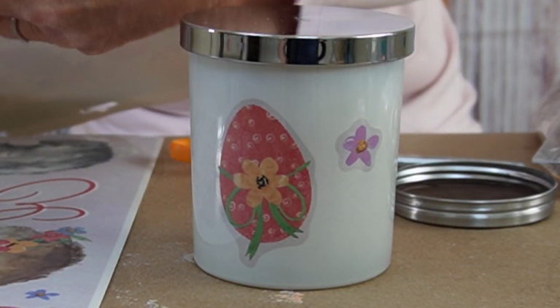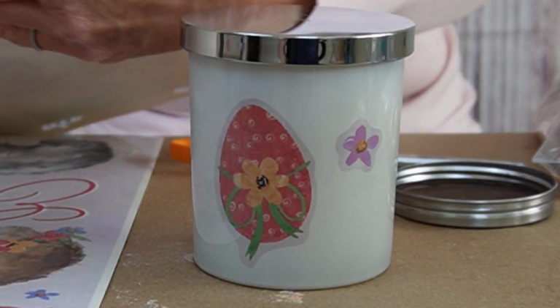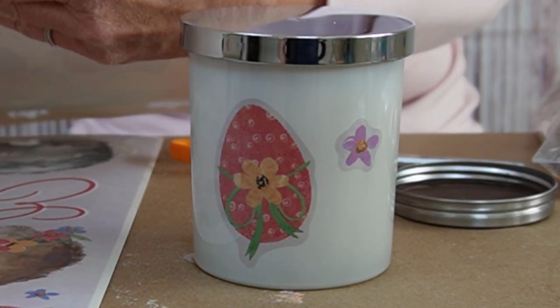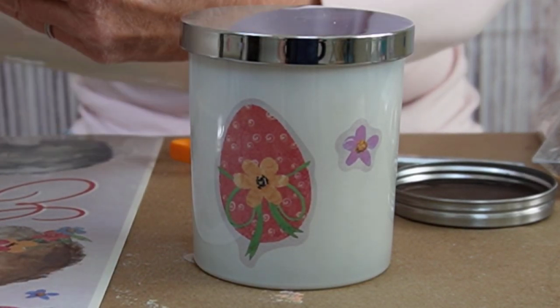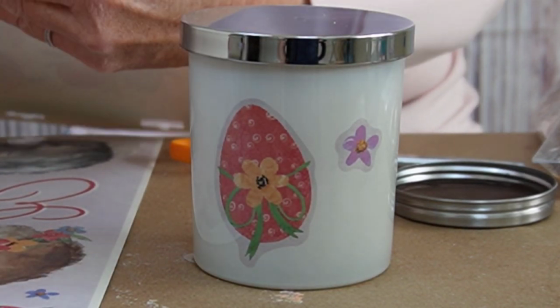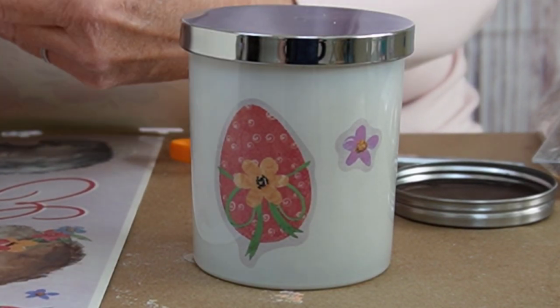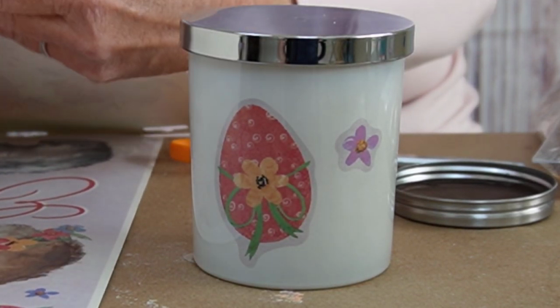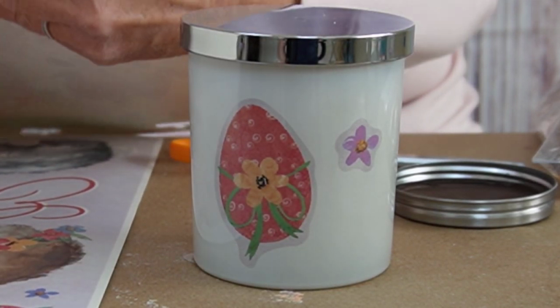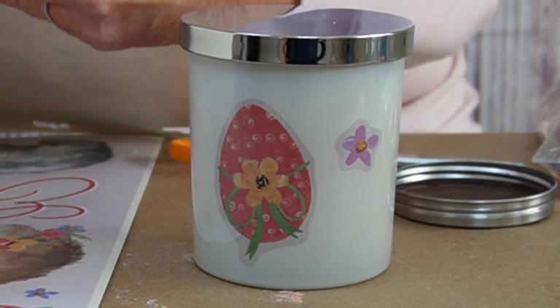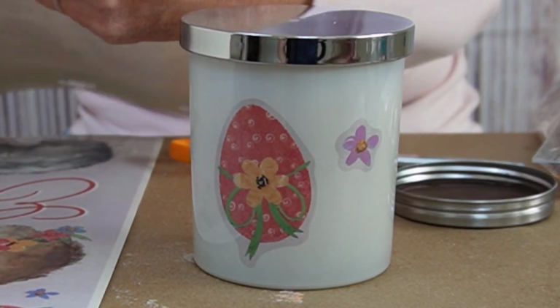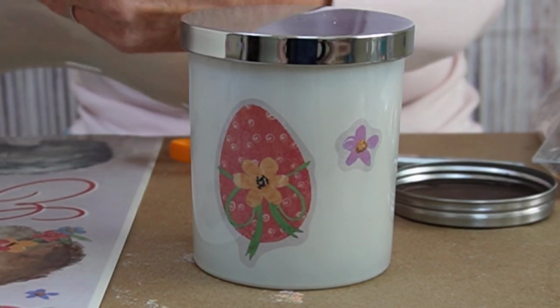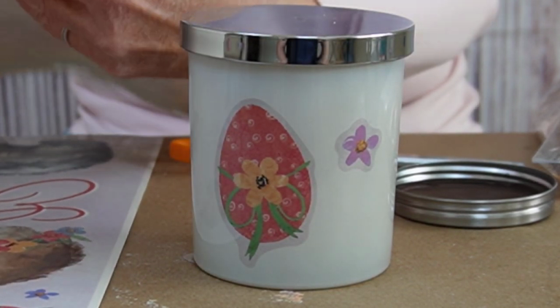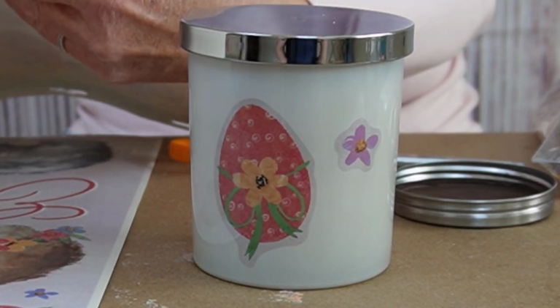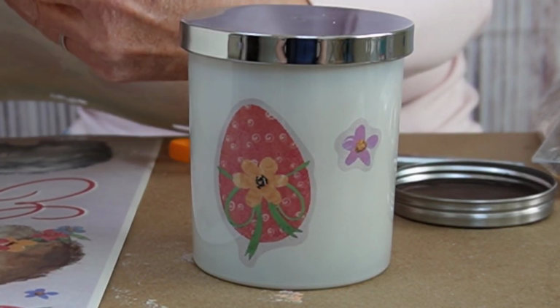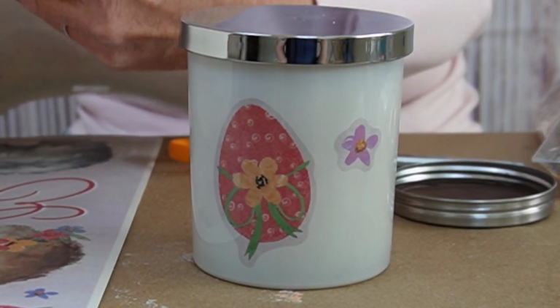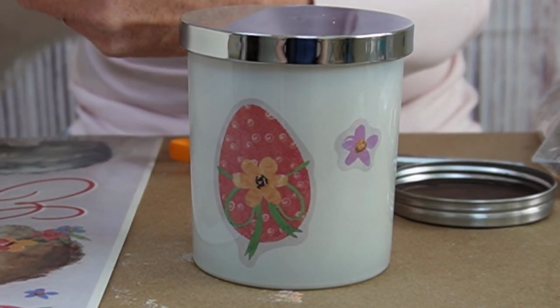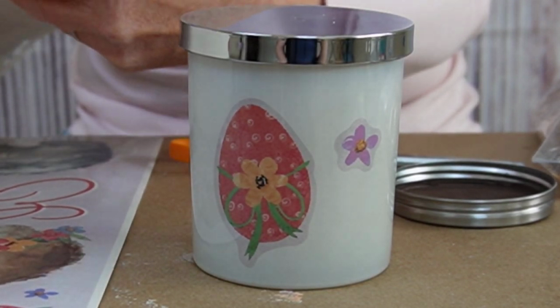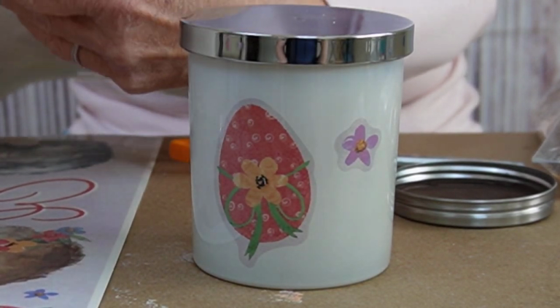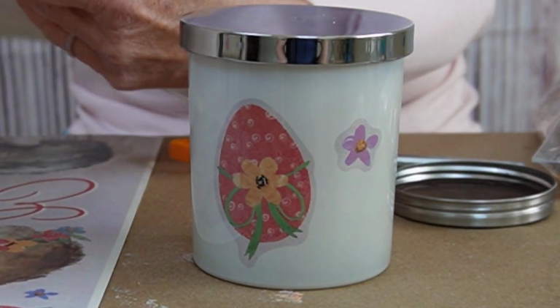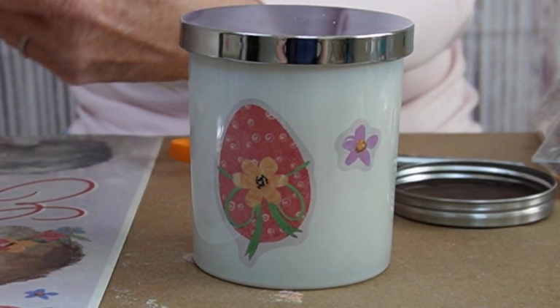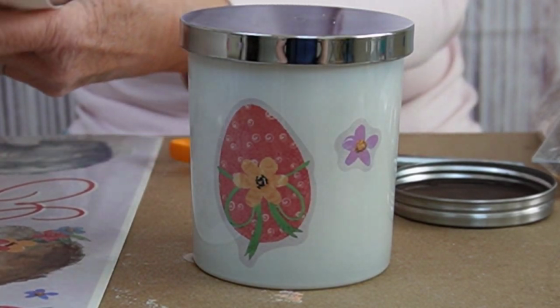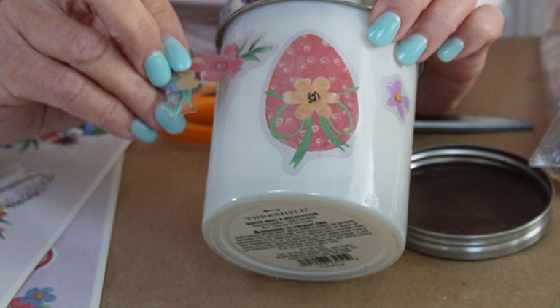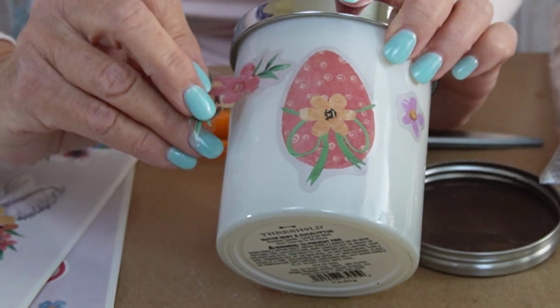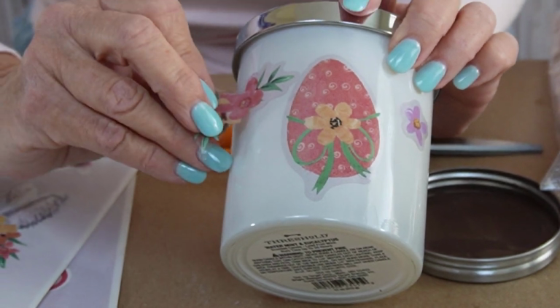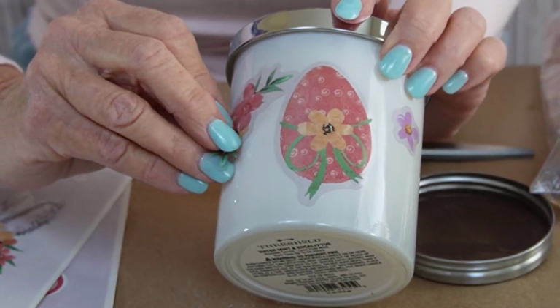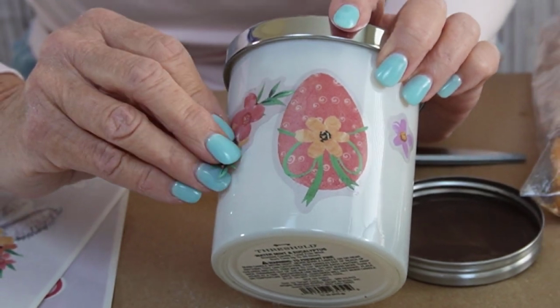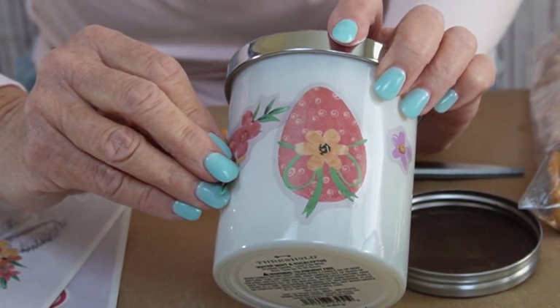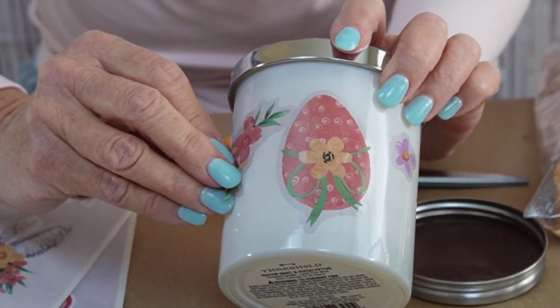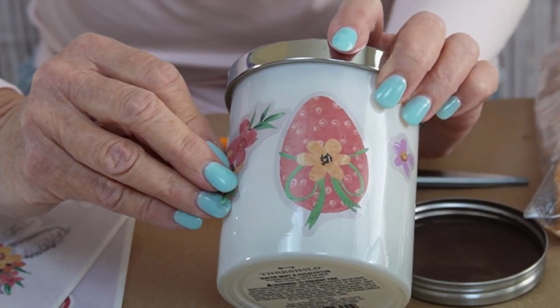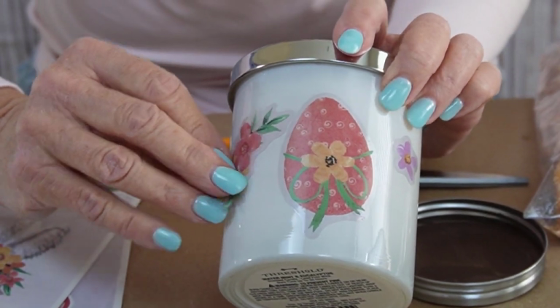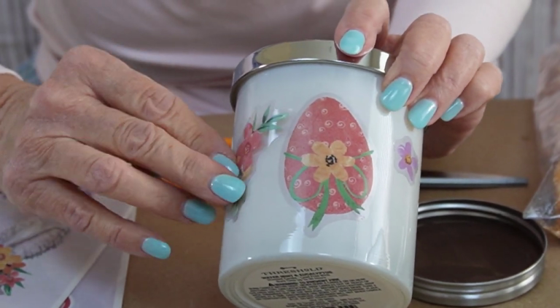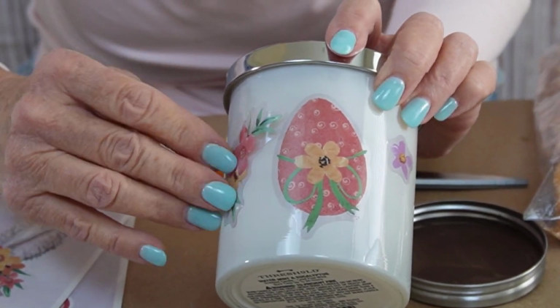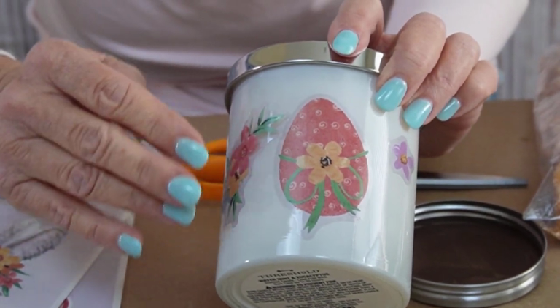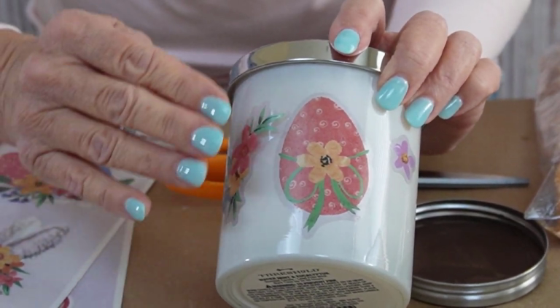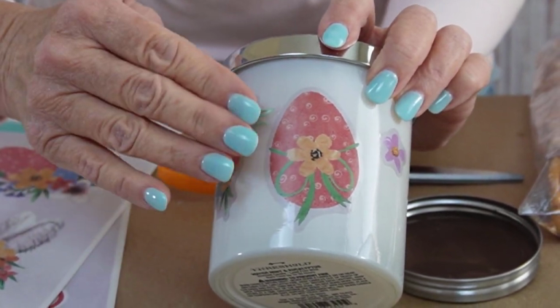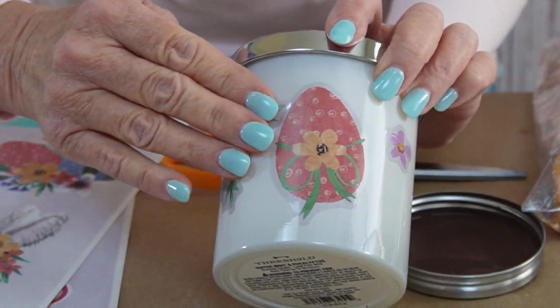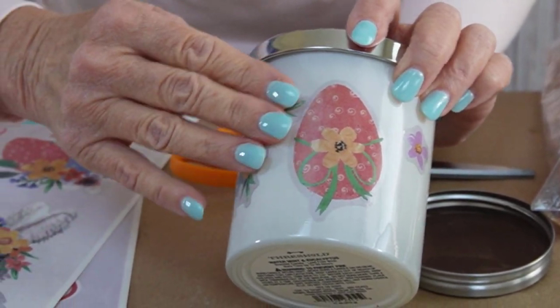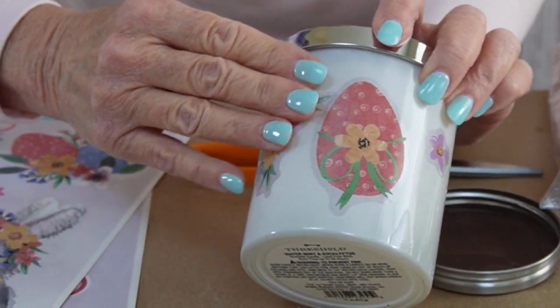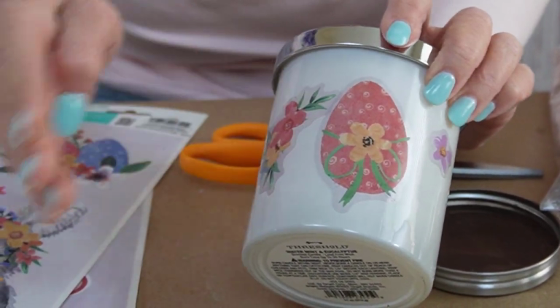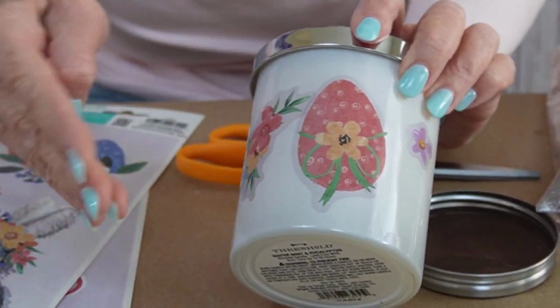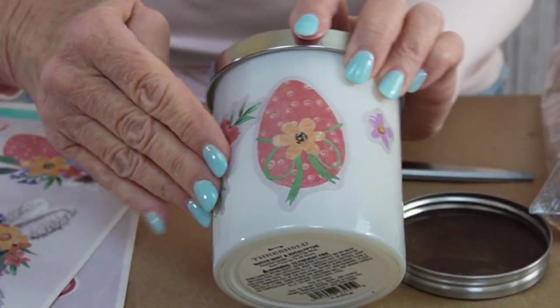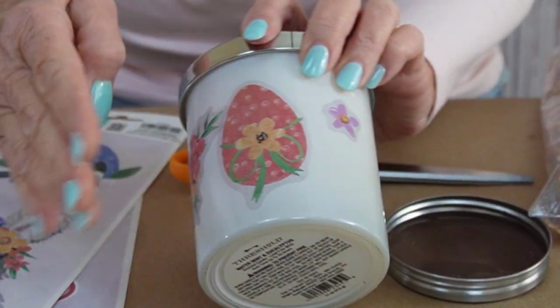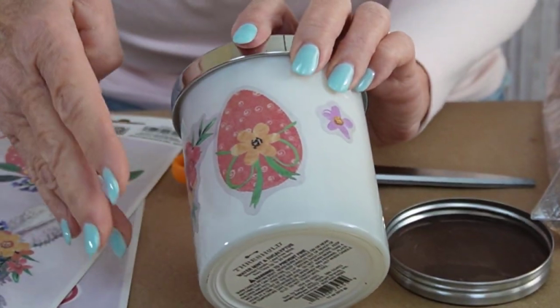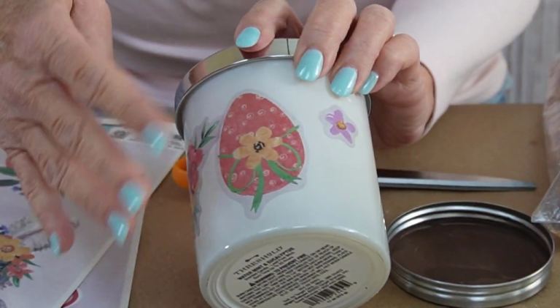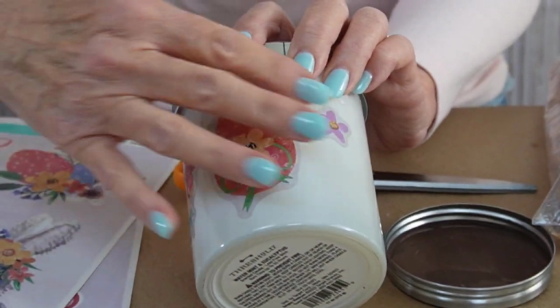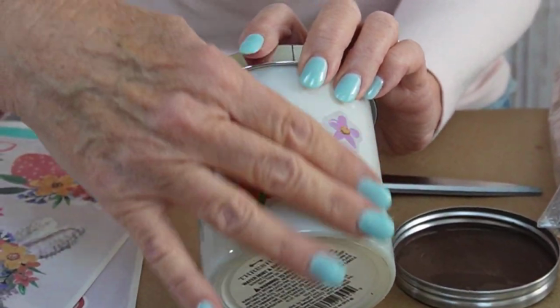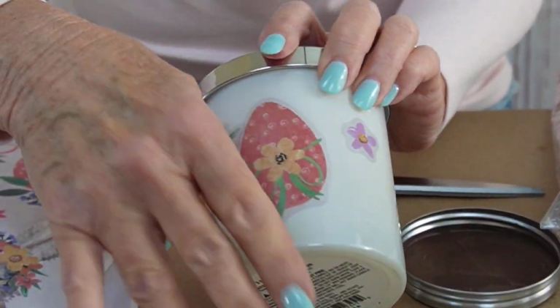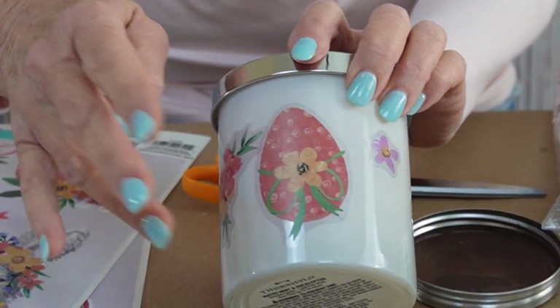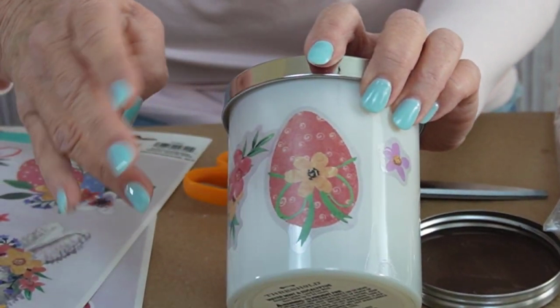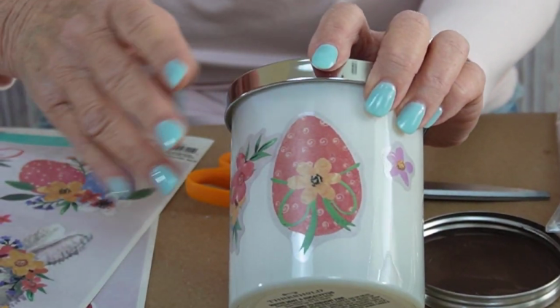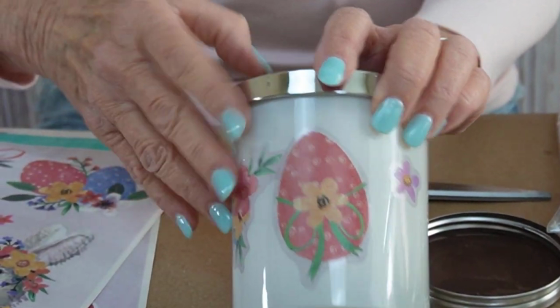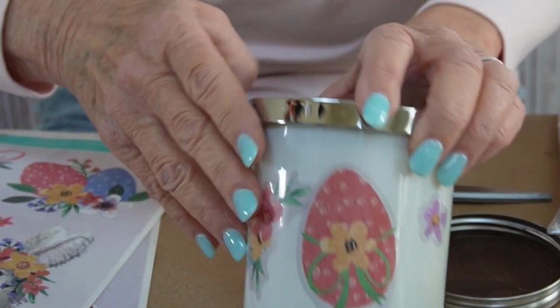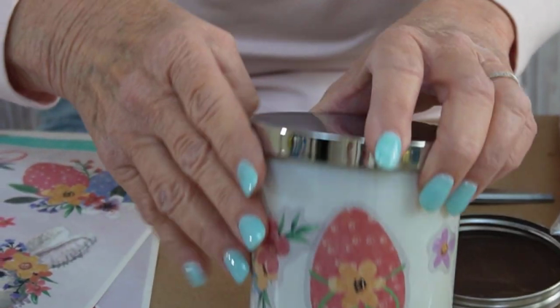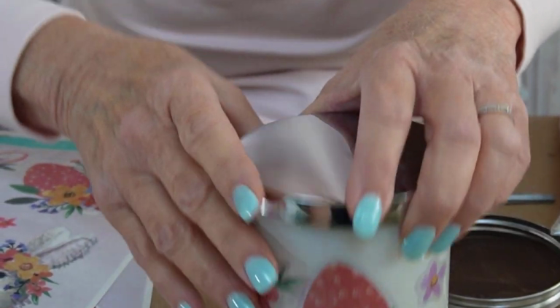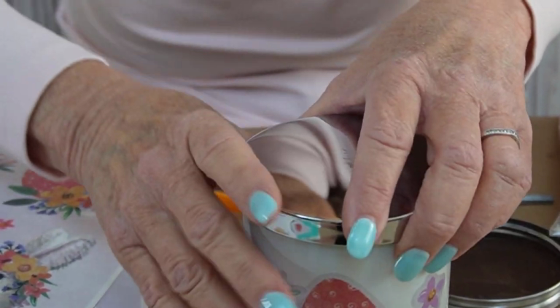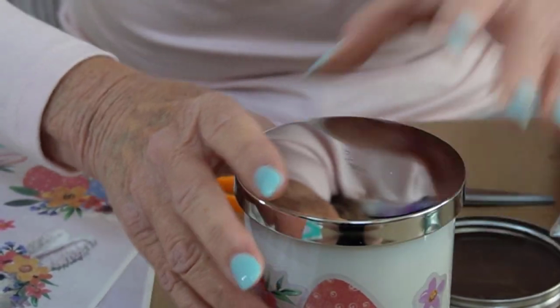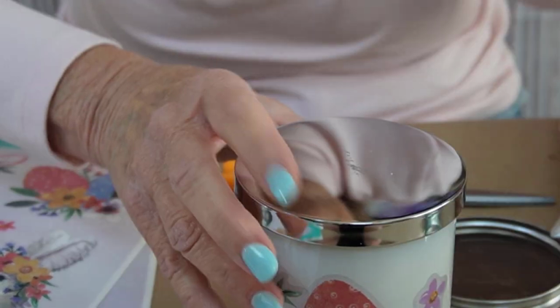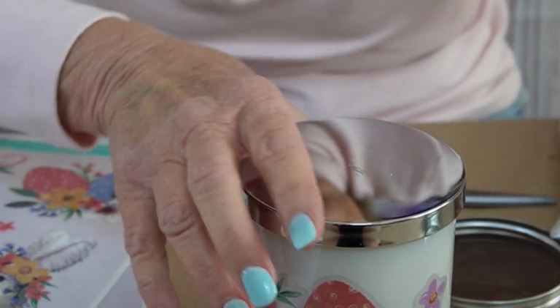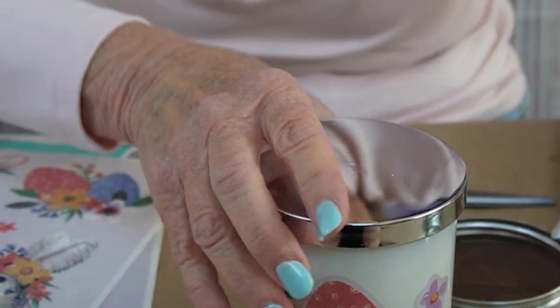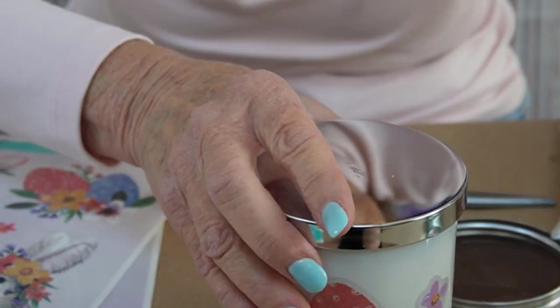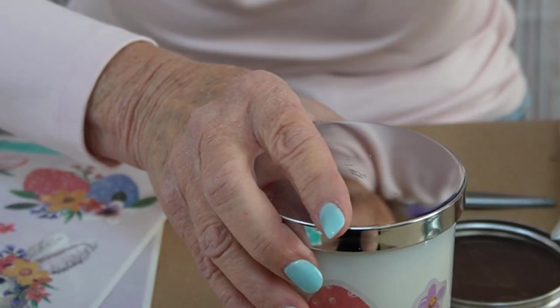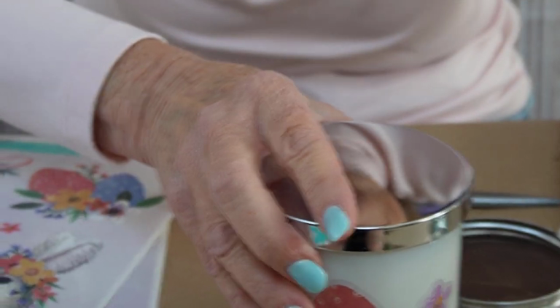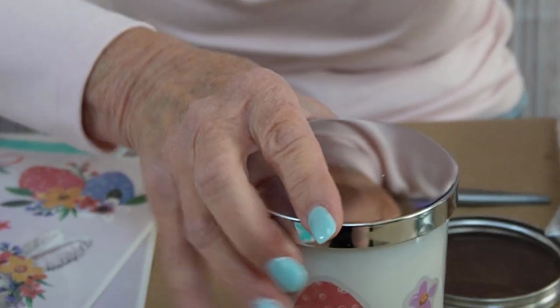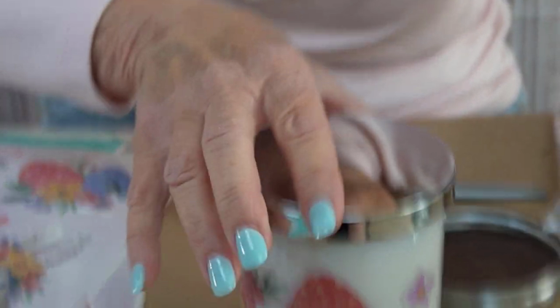I think this one would look good on there too. I think this looks quite lovely — it really decorates it up.